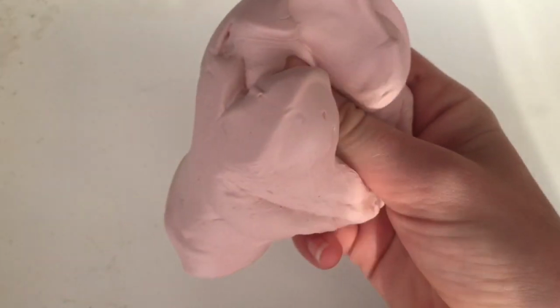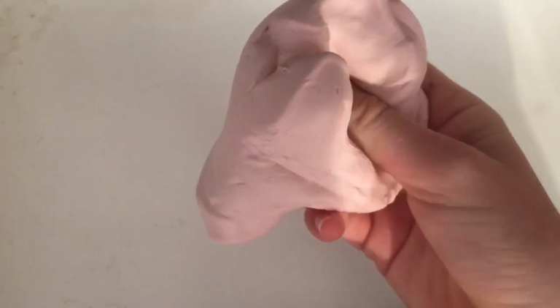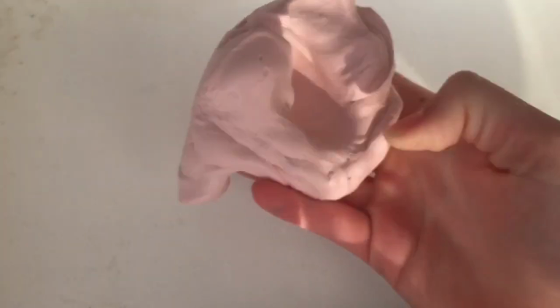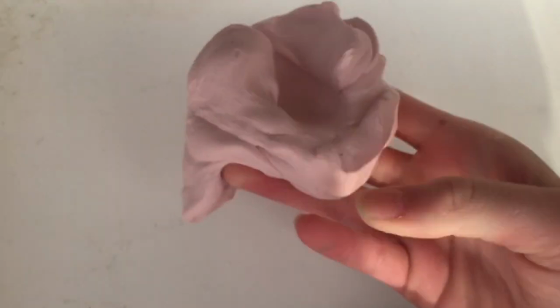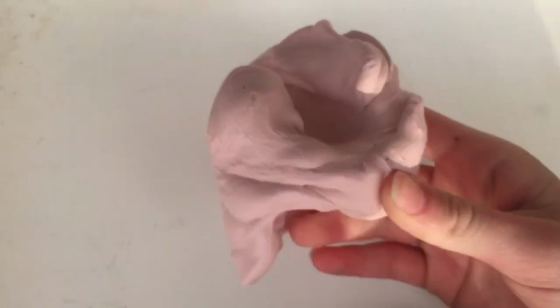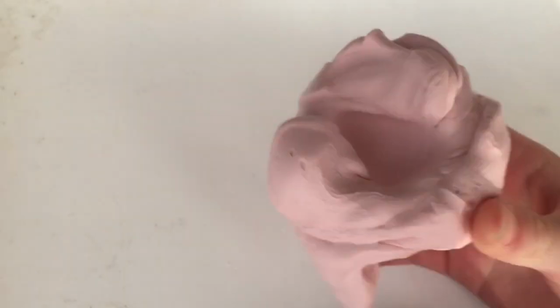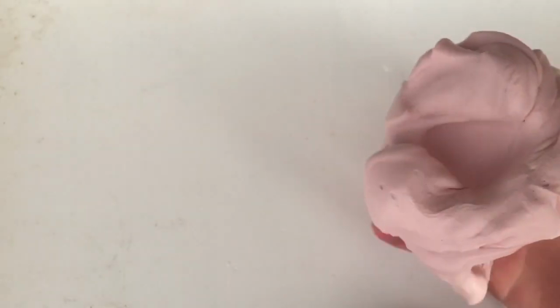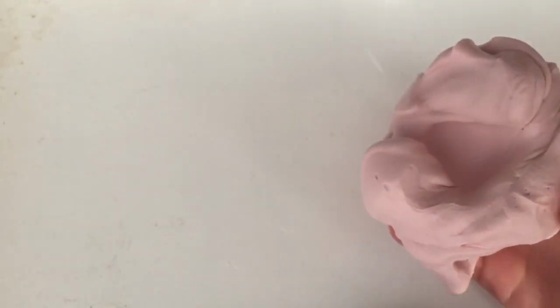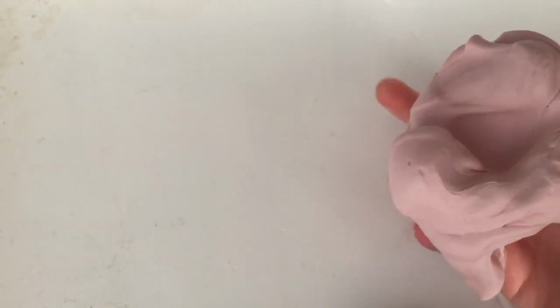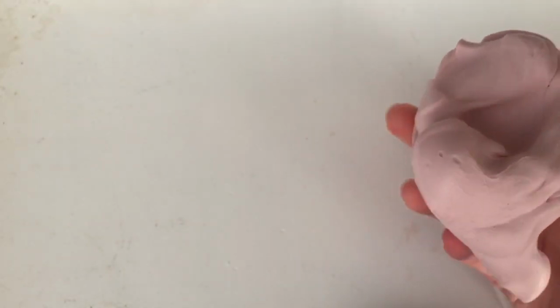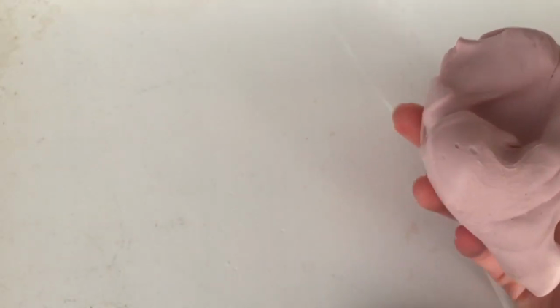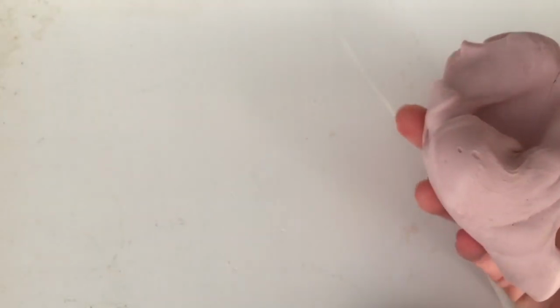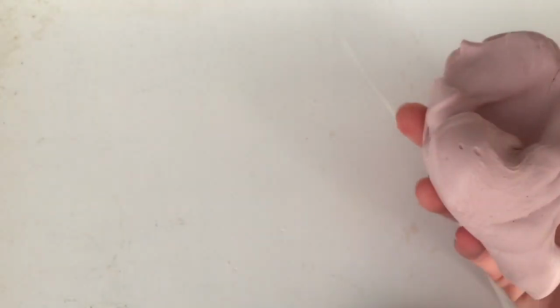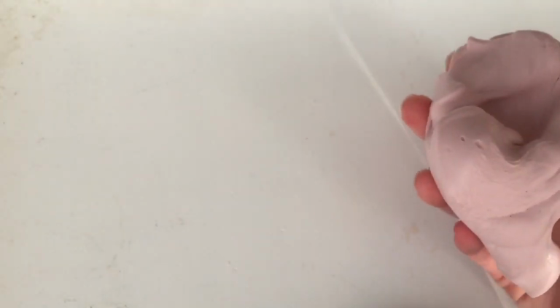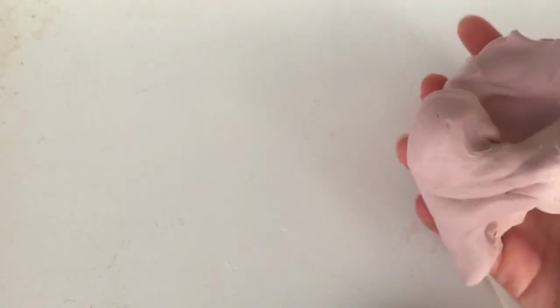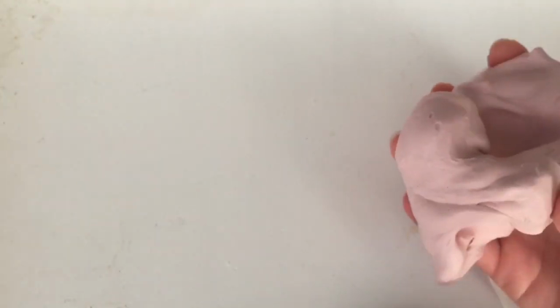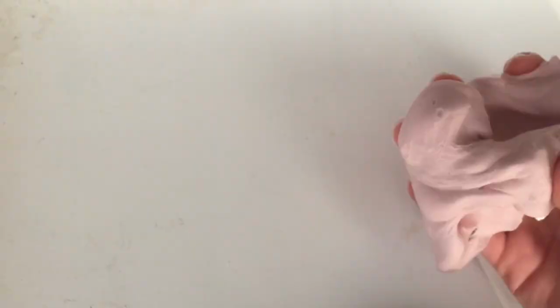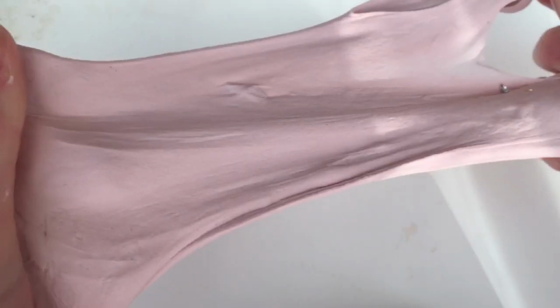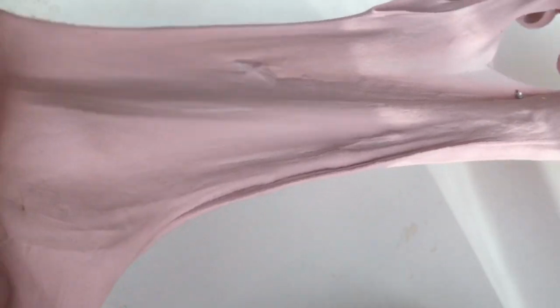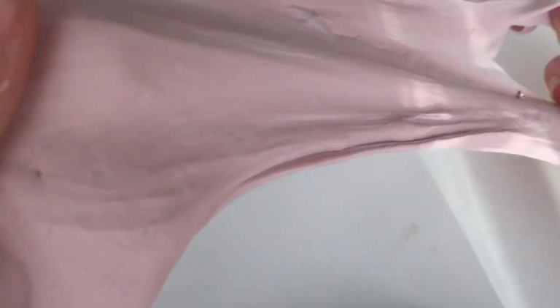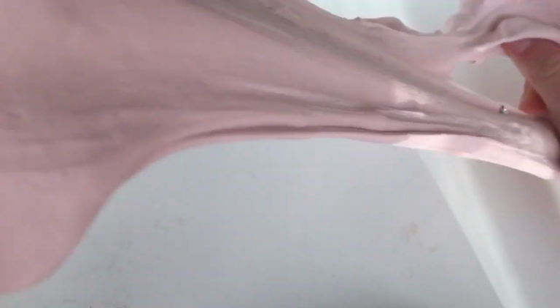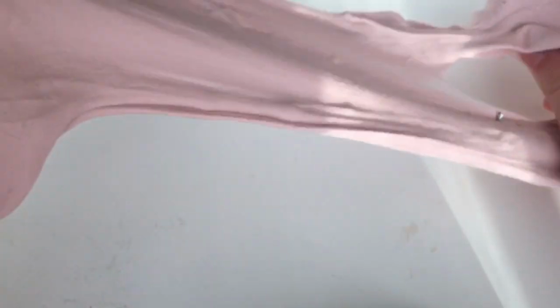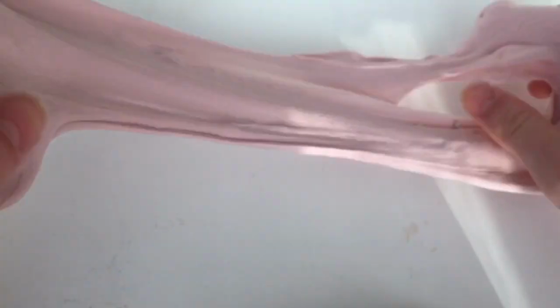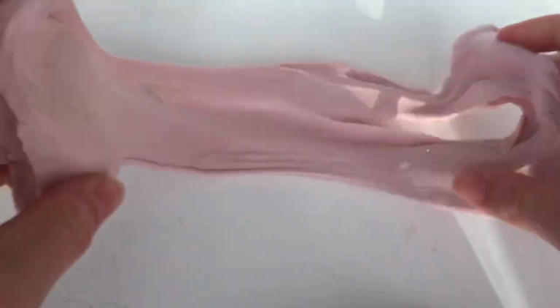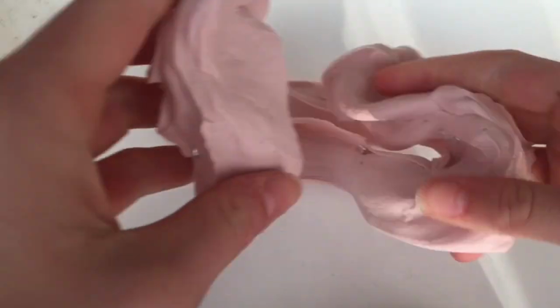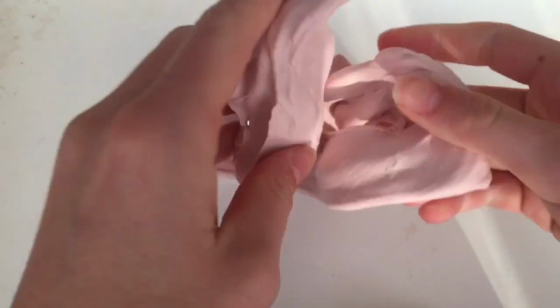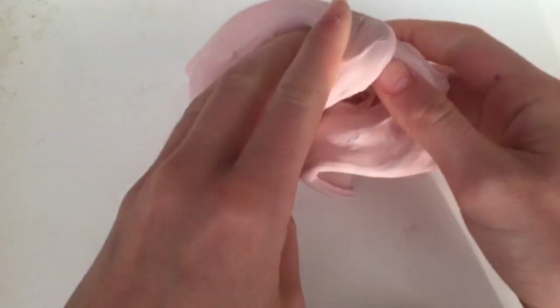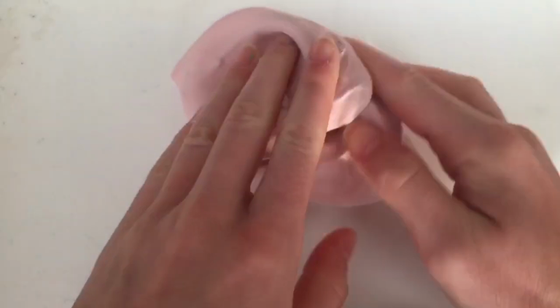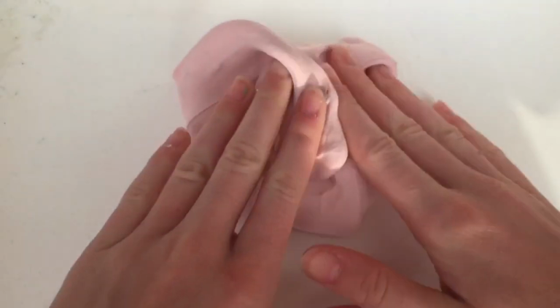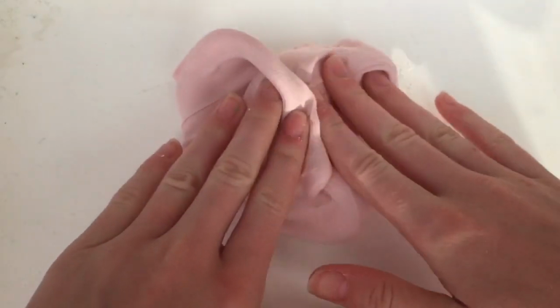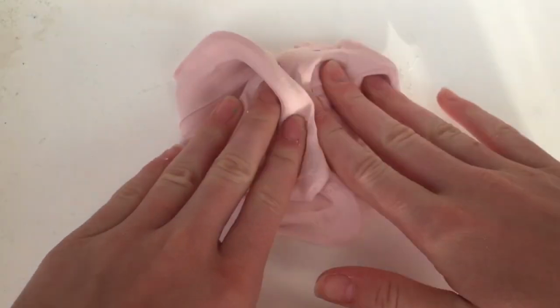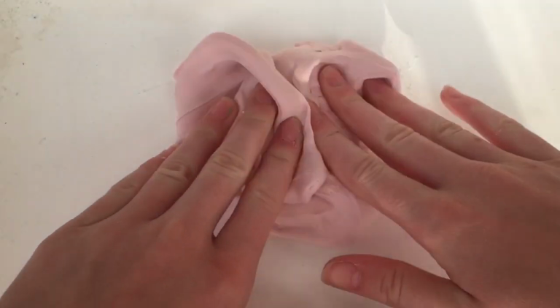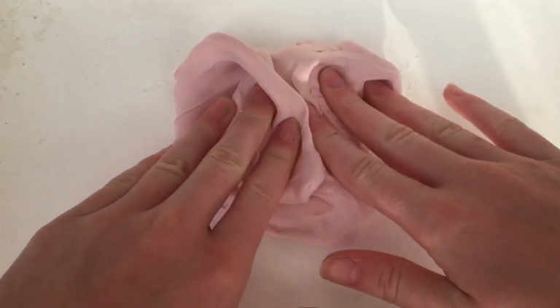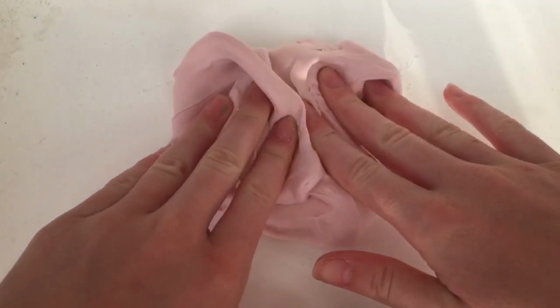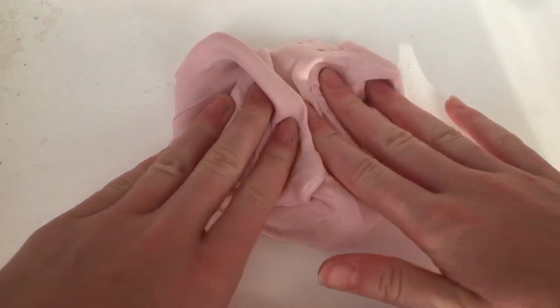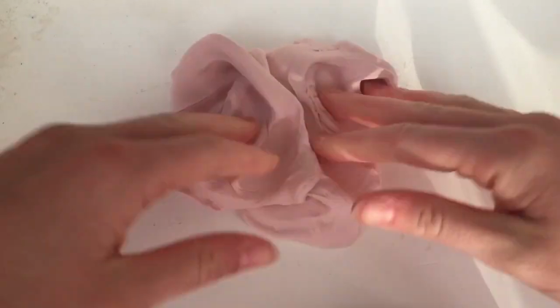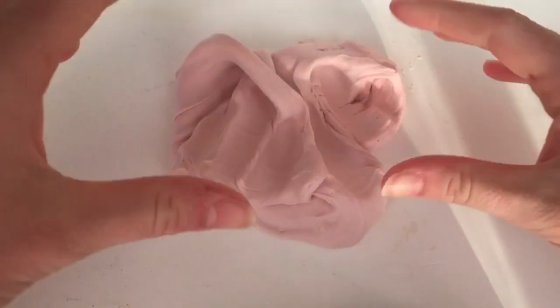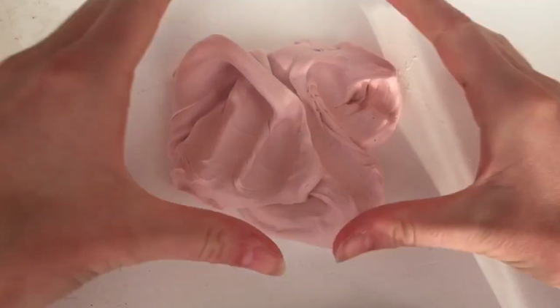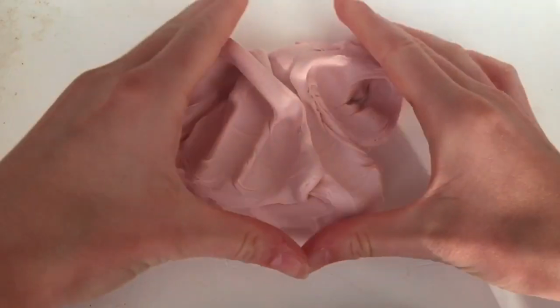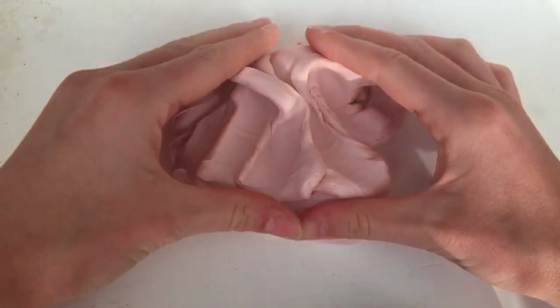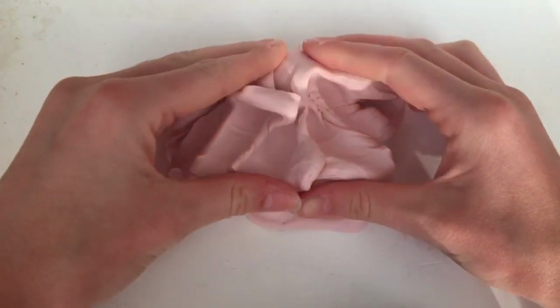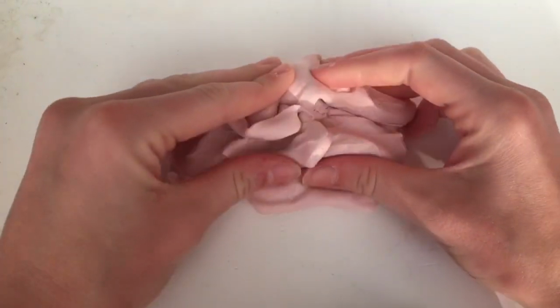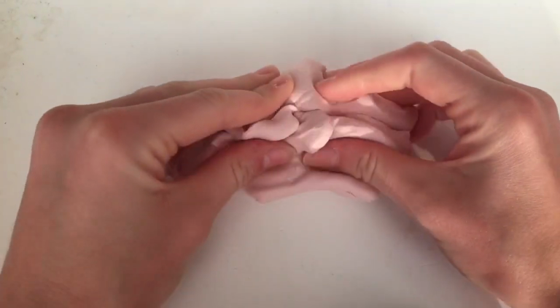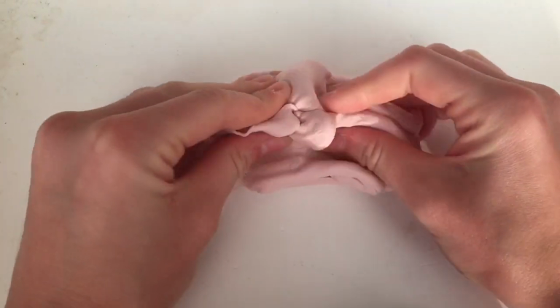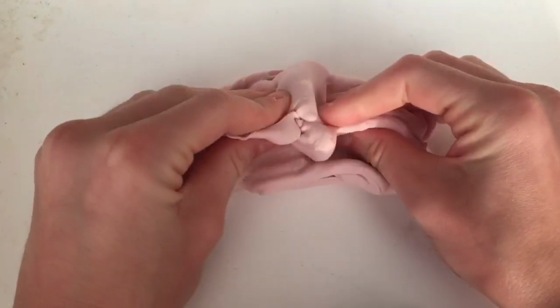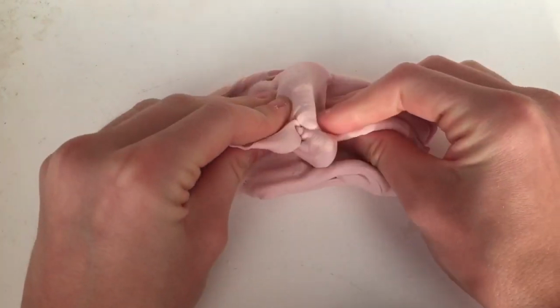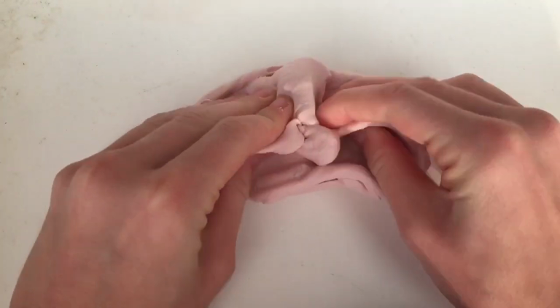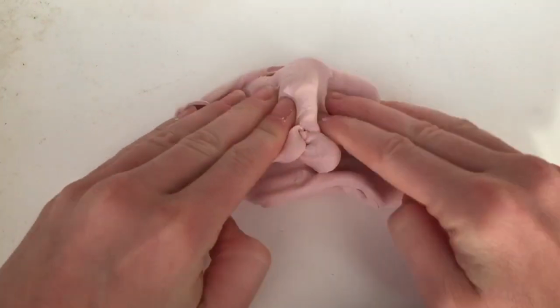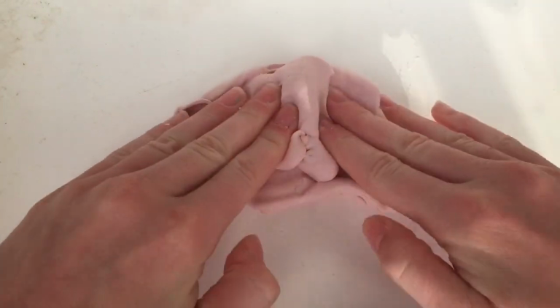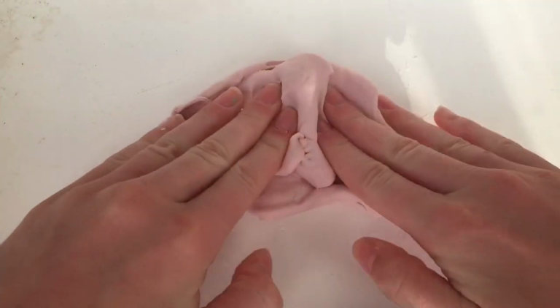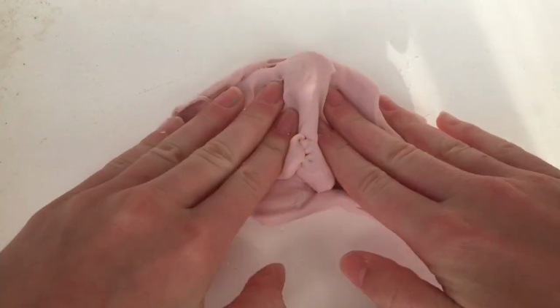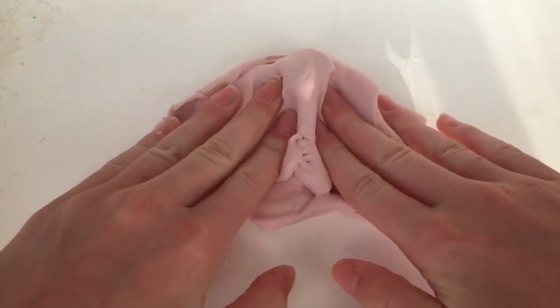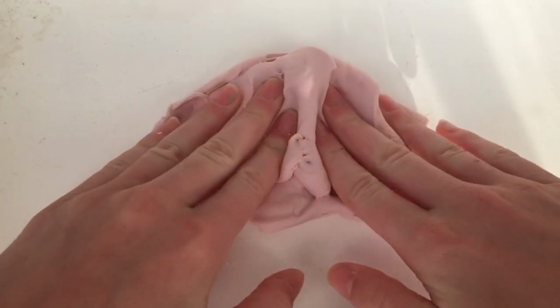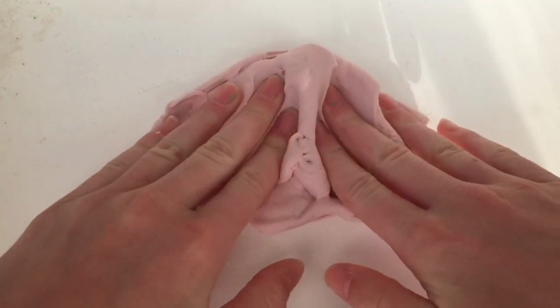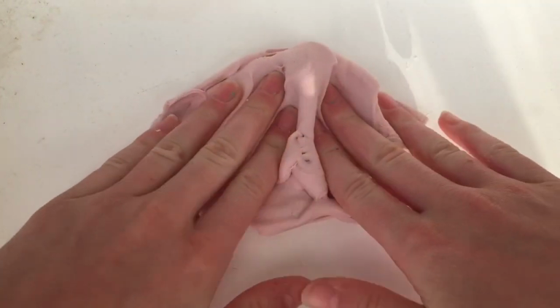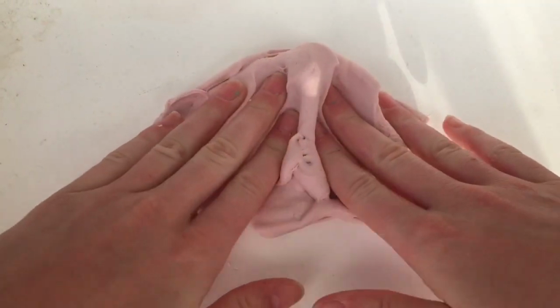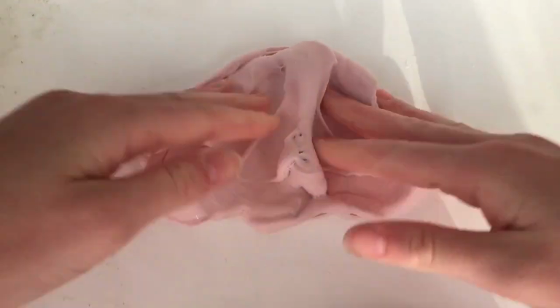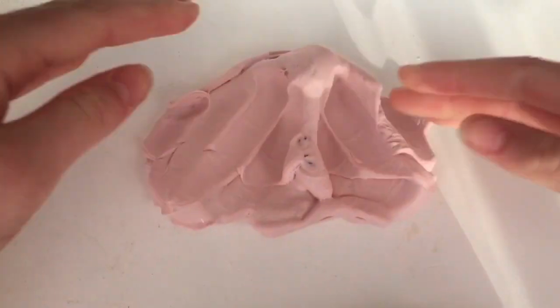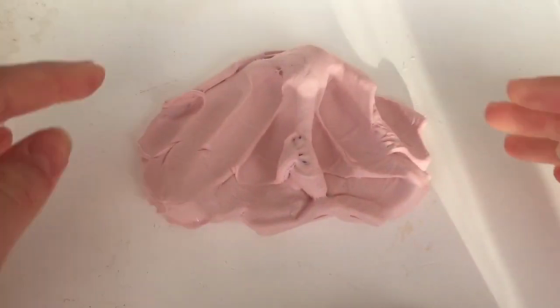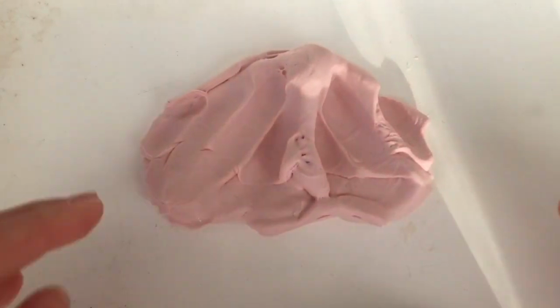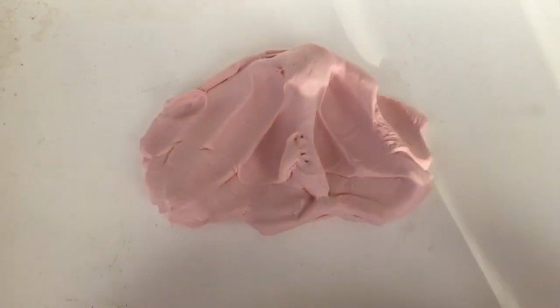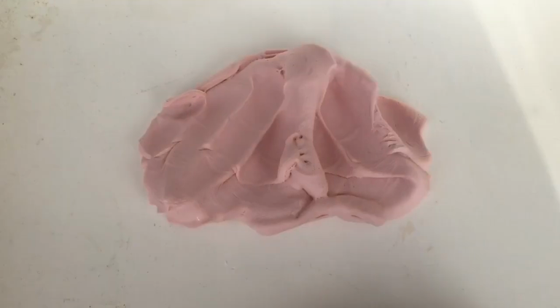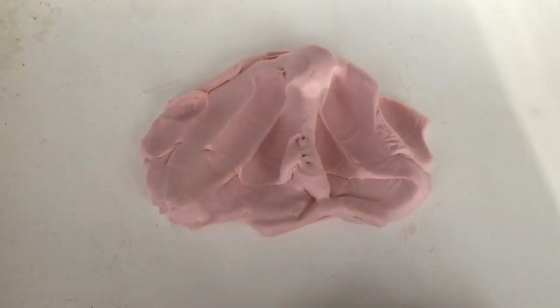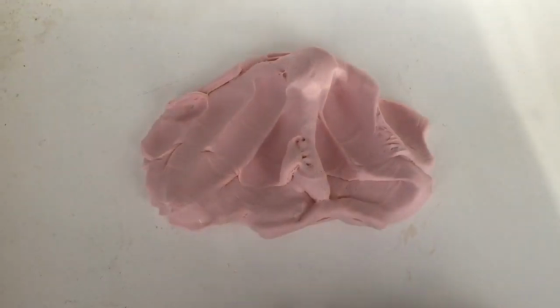First I have this clay slime. I don't have a specific name for this slime so if you have ideas please let me know down below.